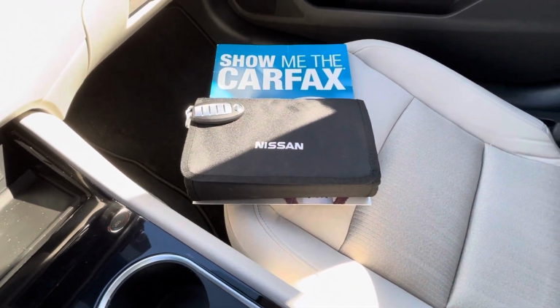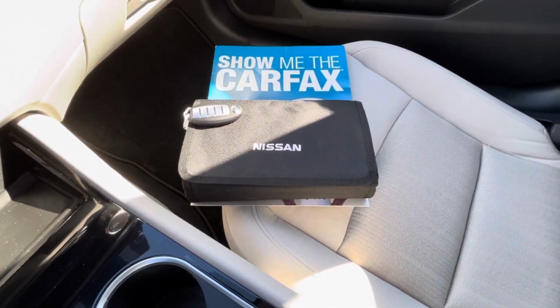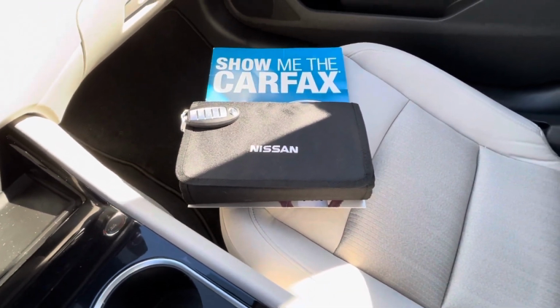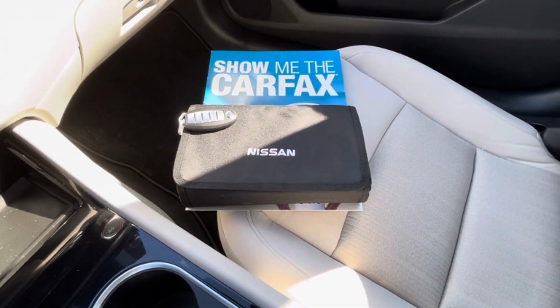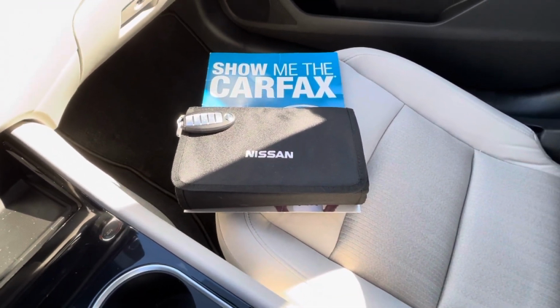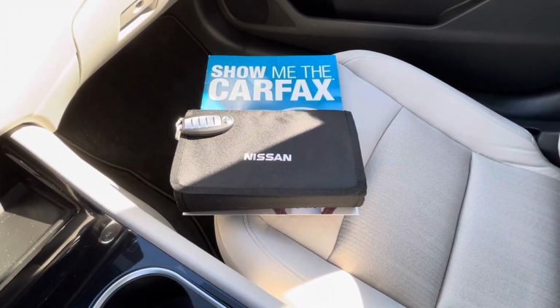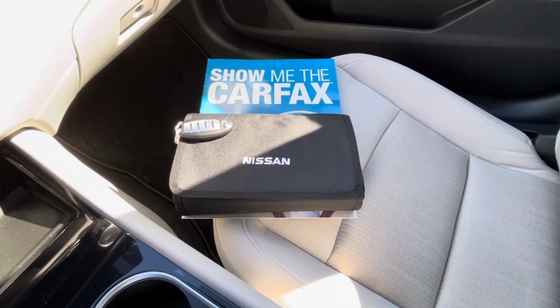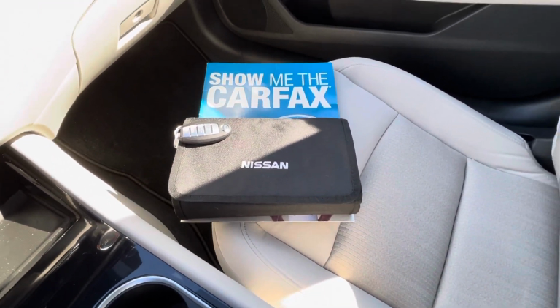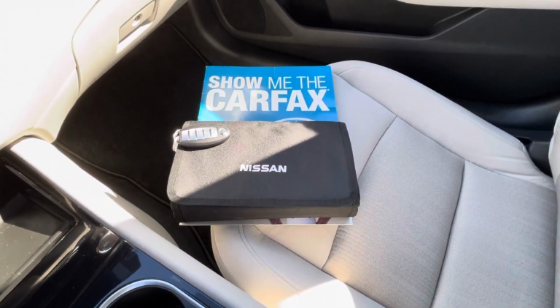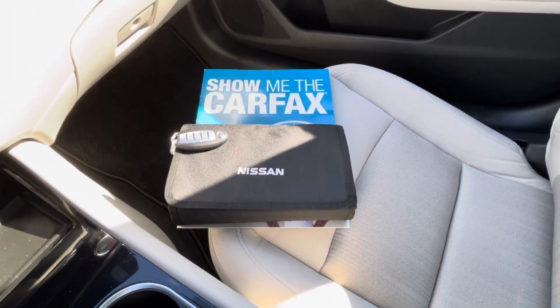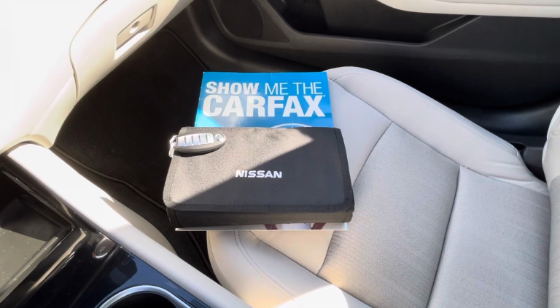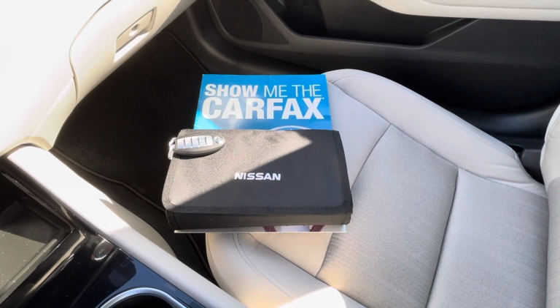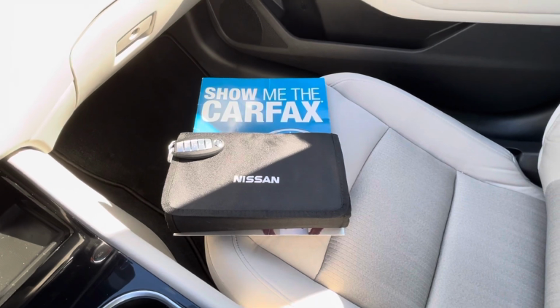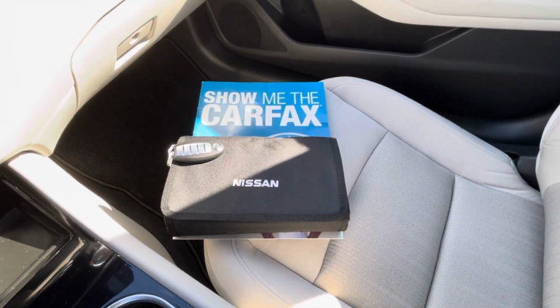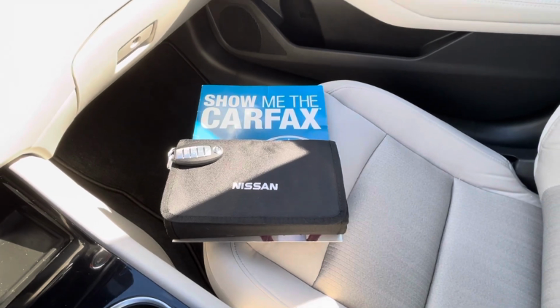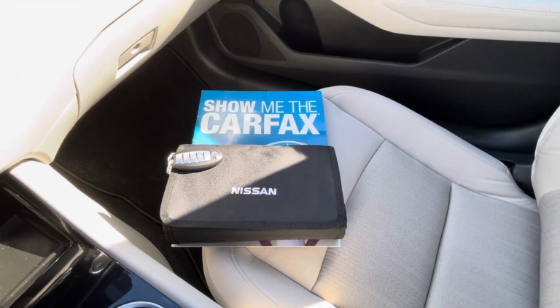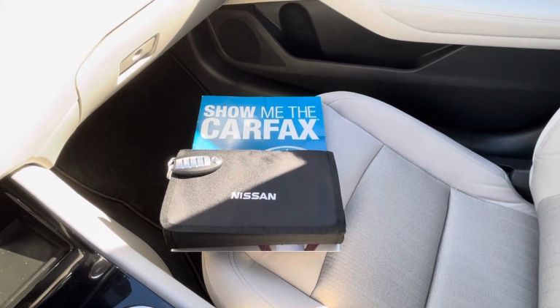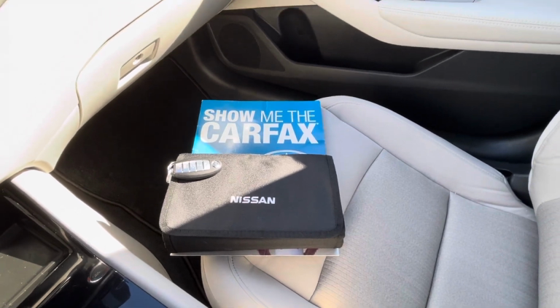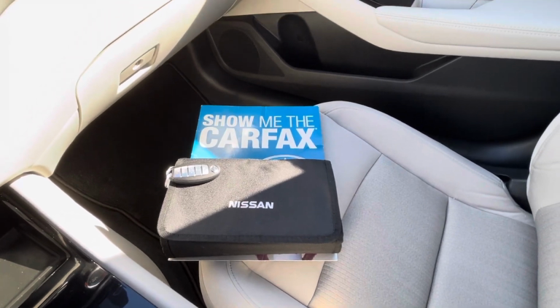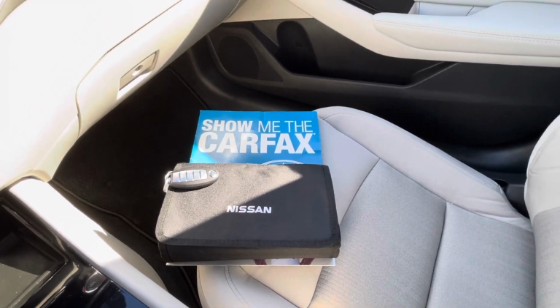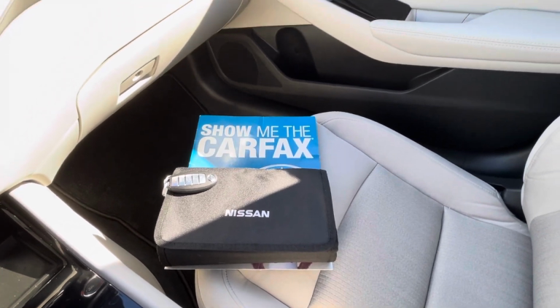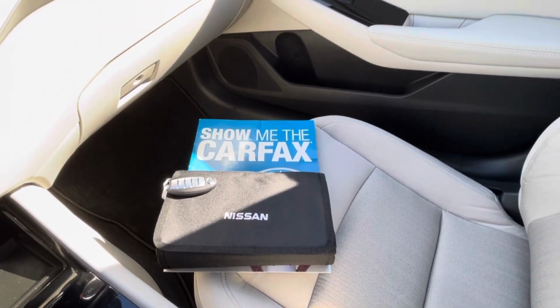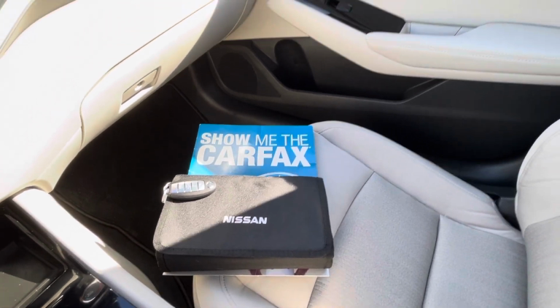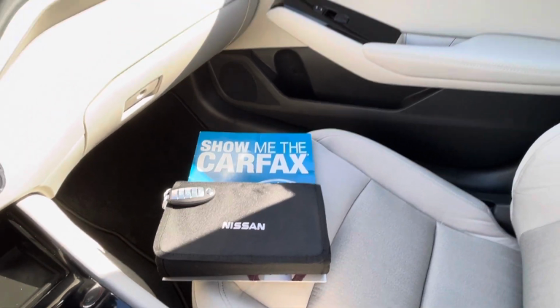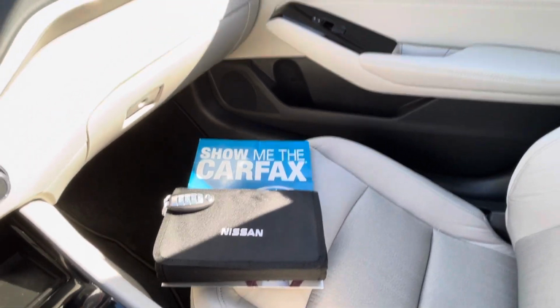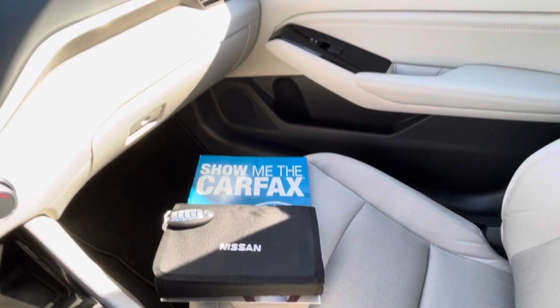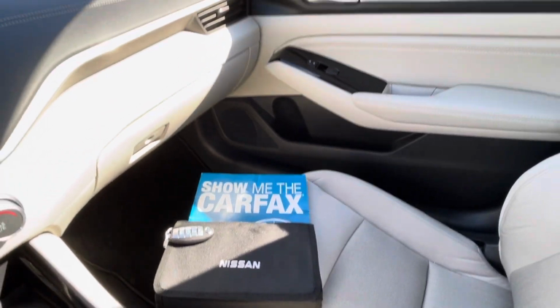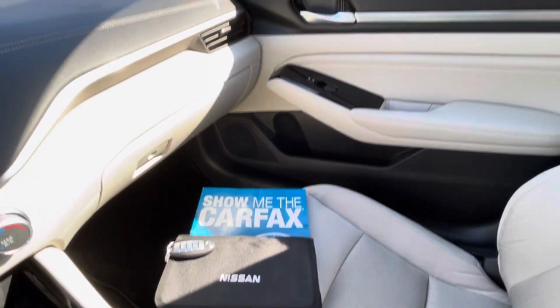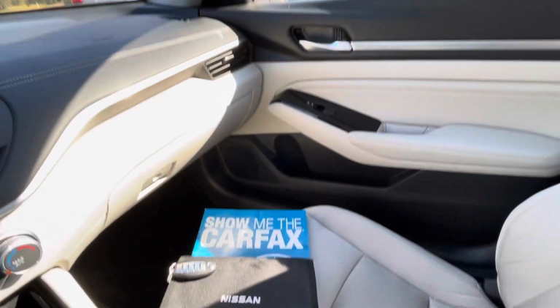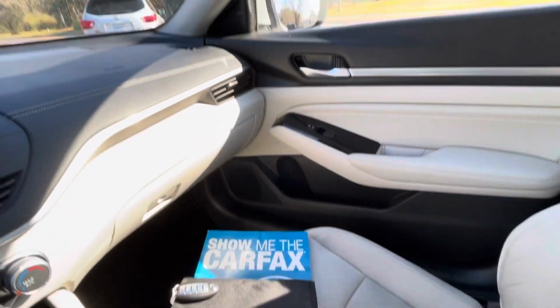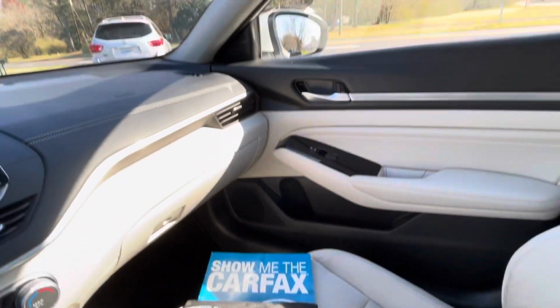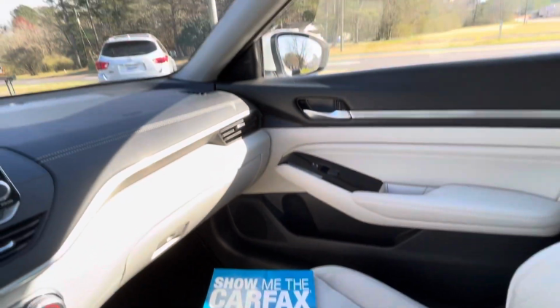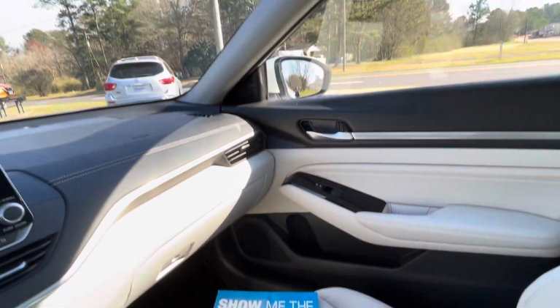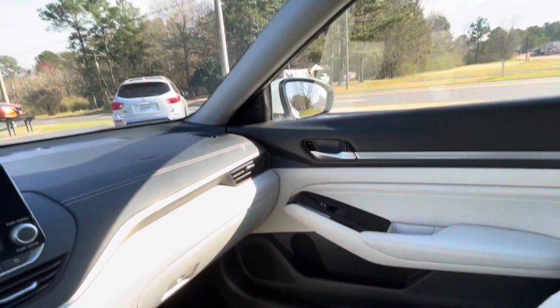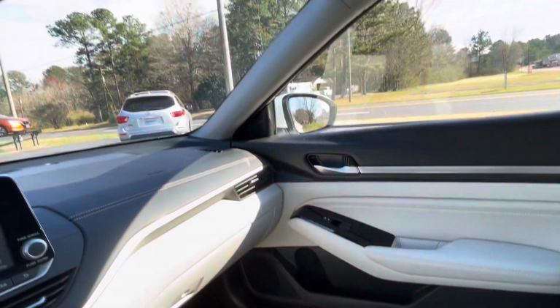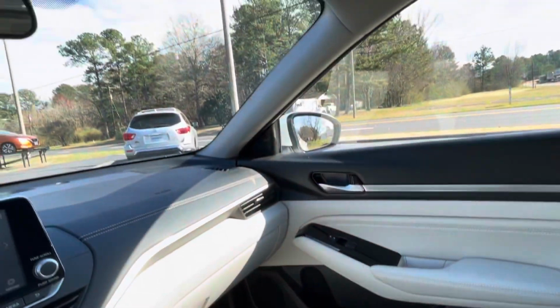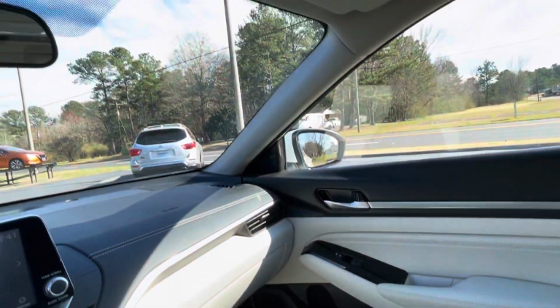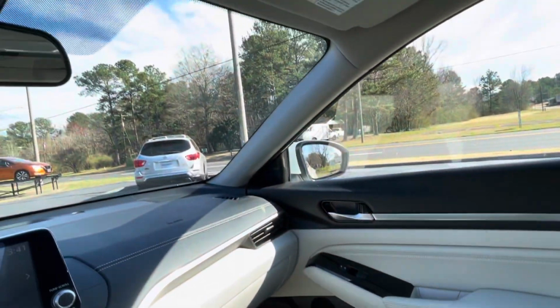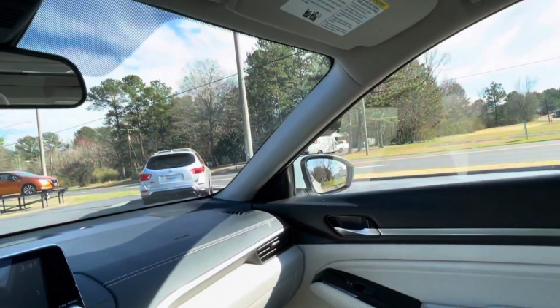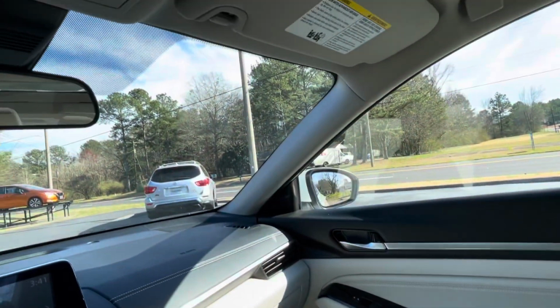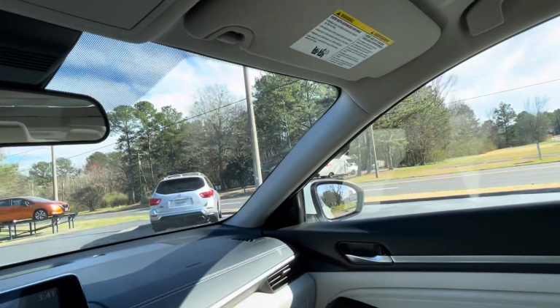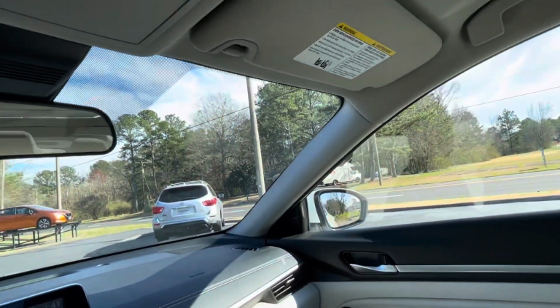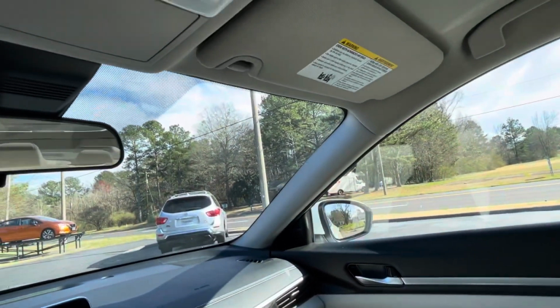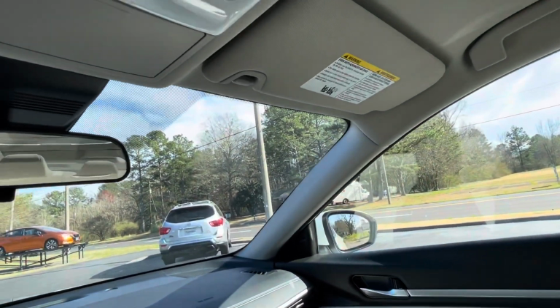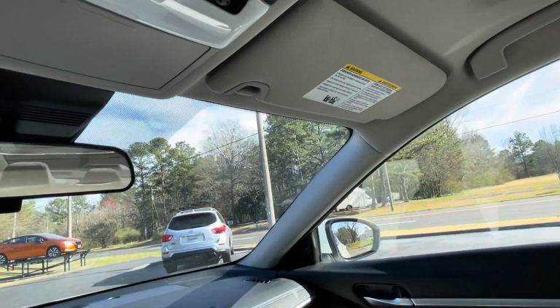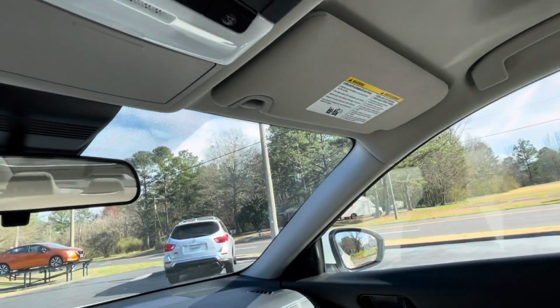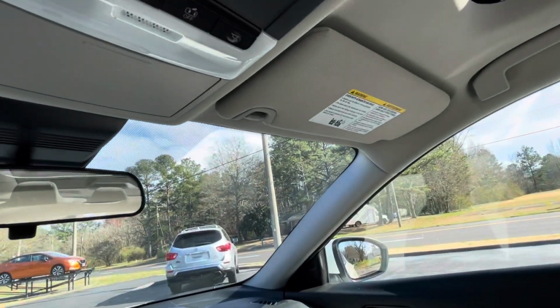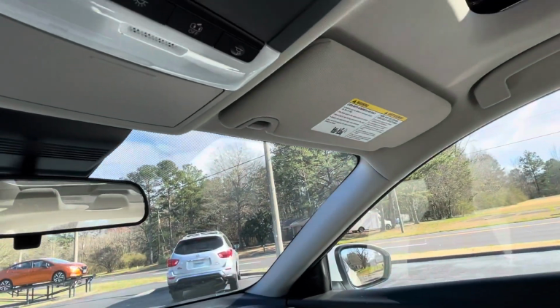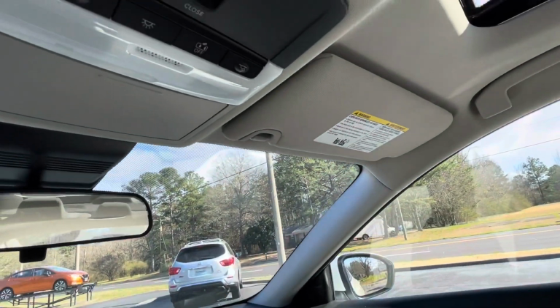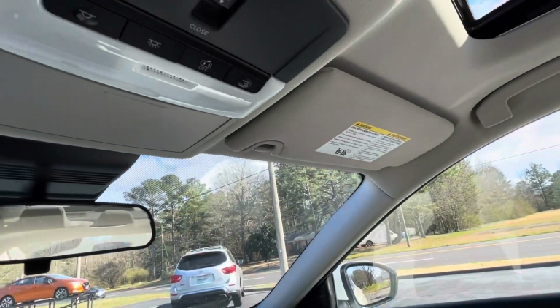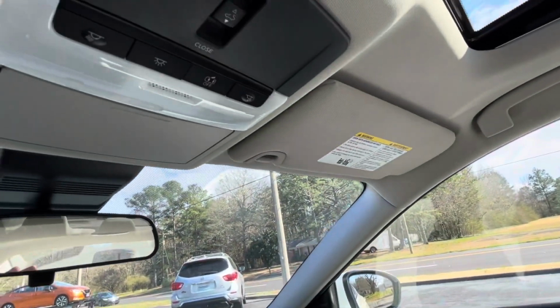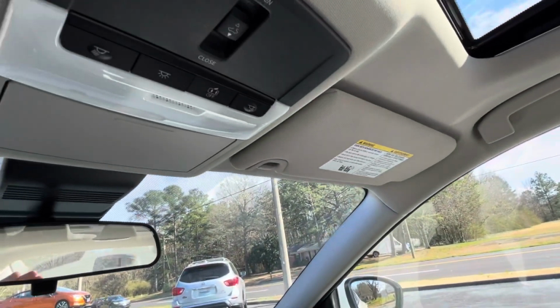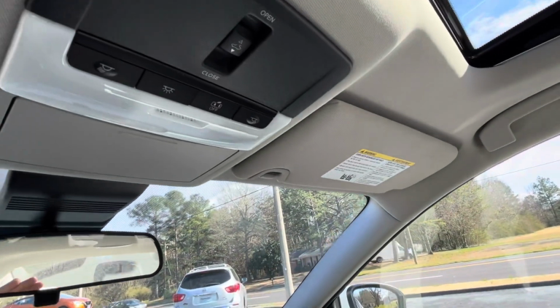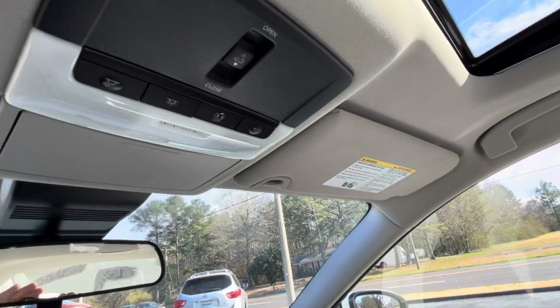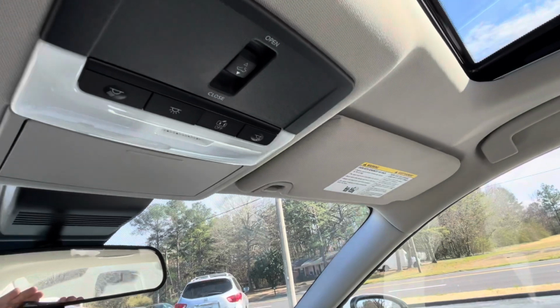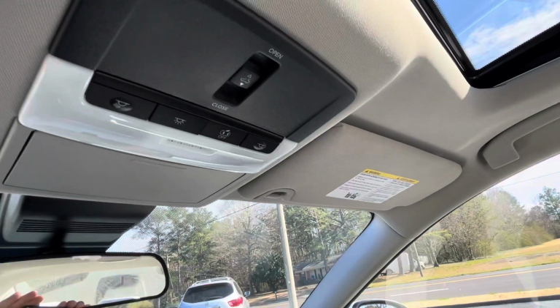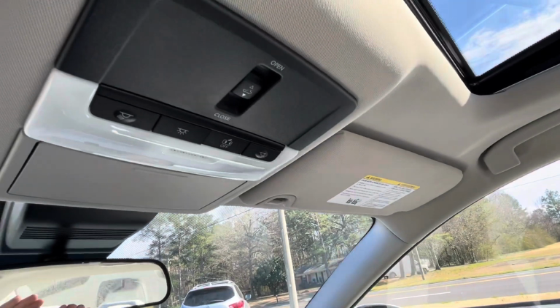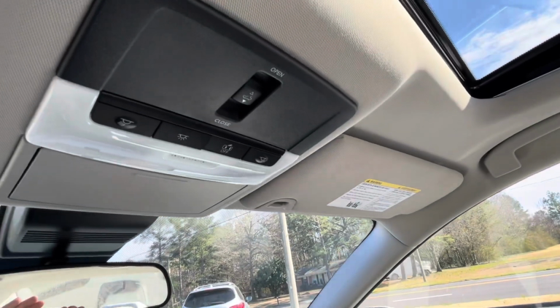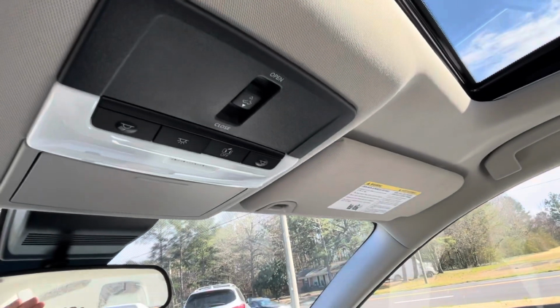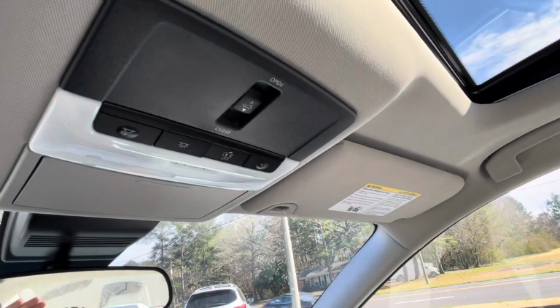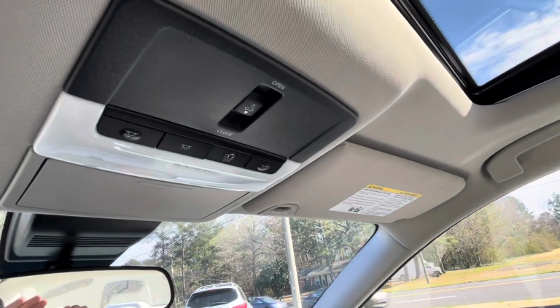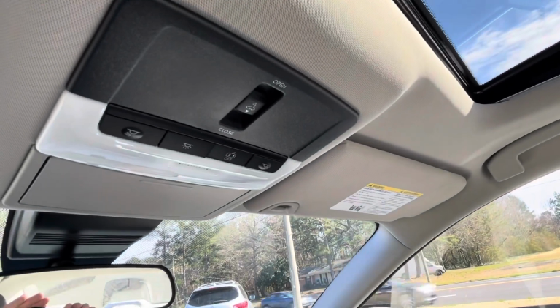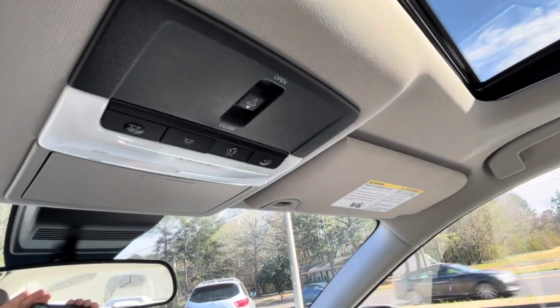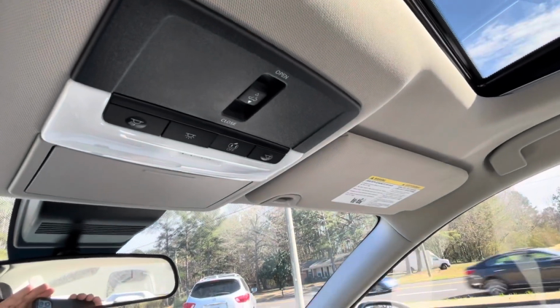Factory owner's manual. Carfax vehicle history report. And your moonroof controls overhead.